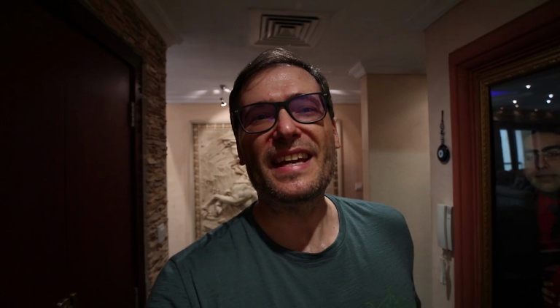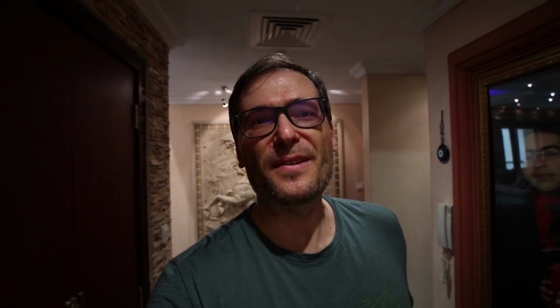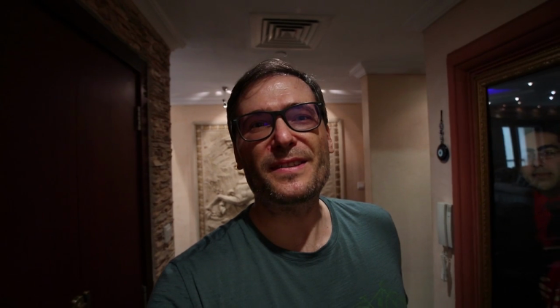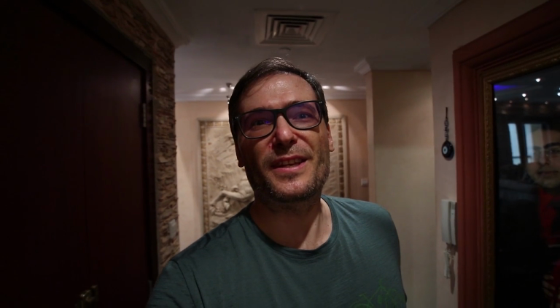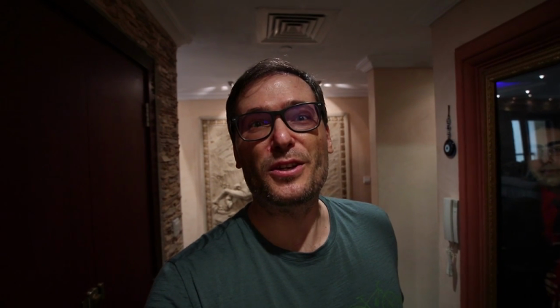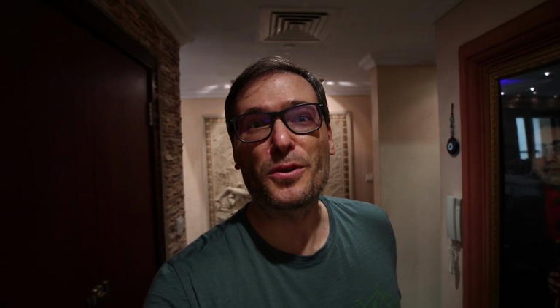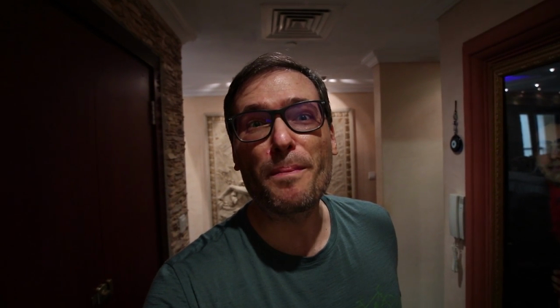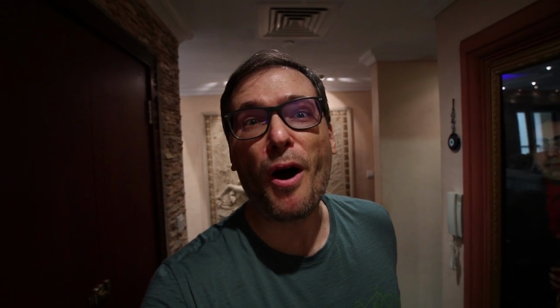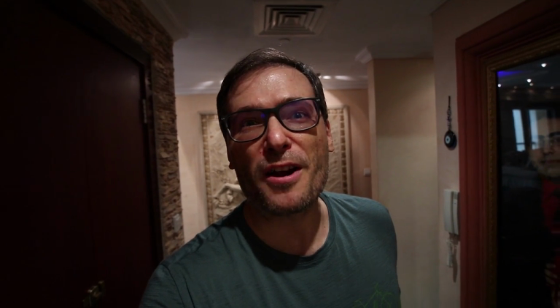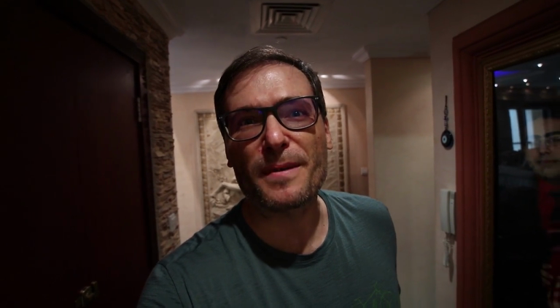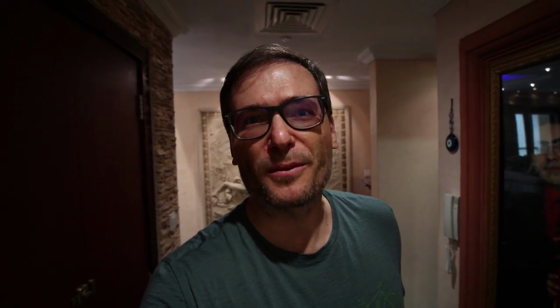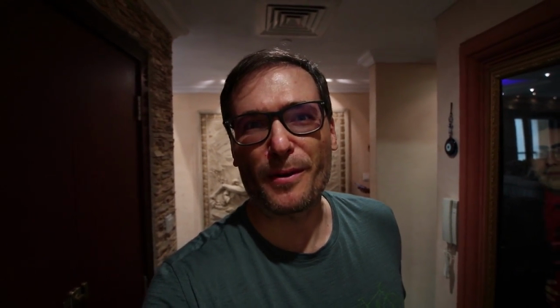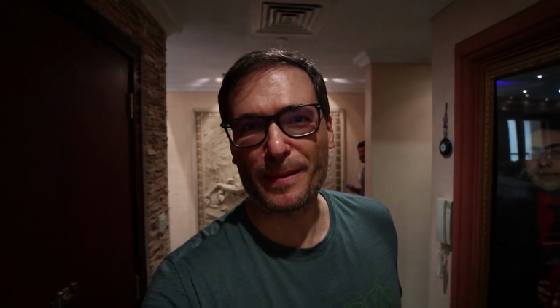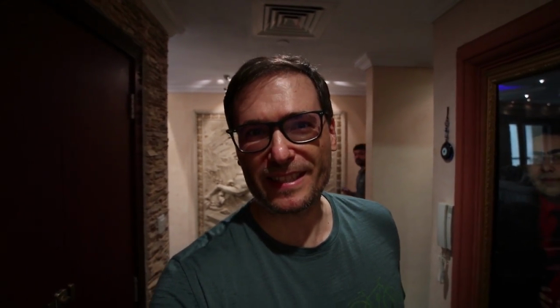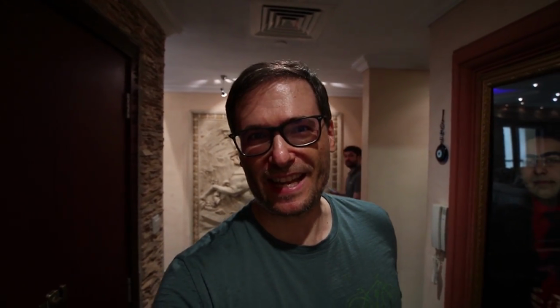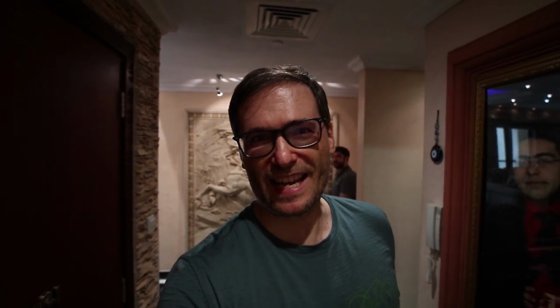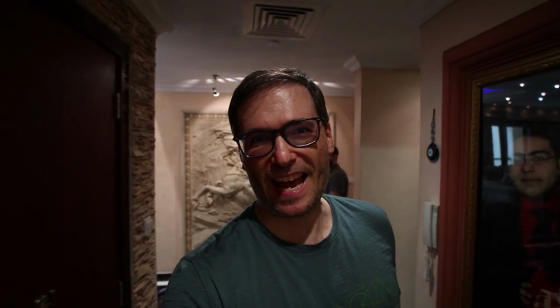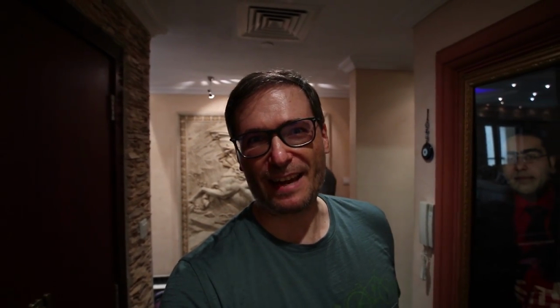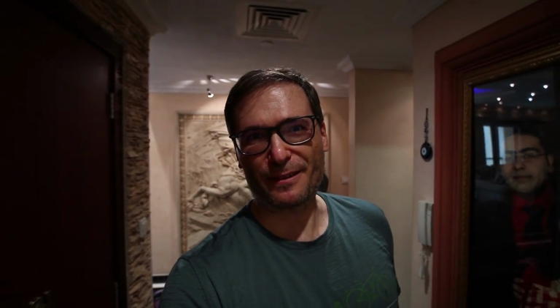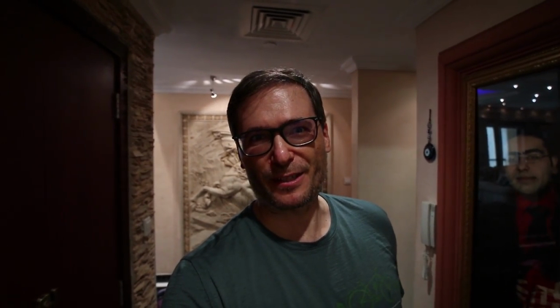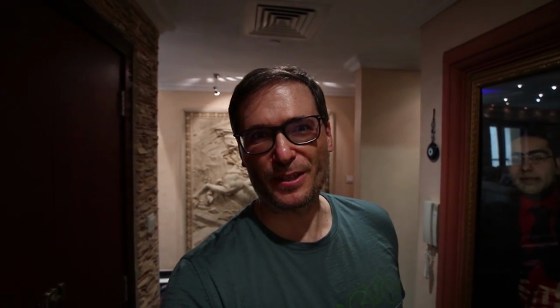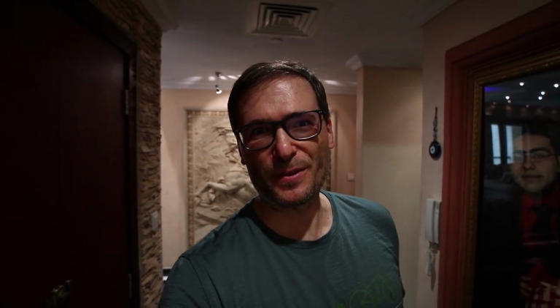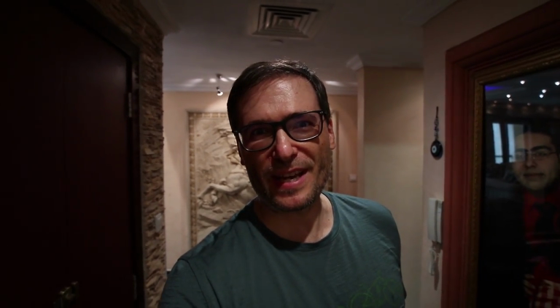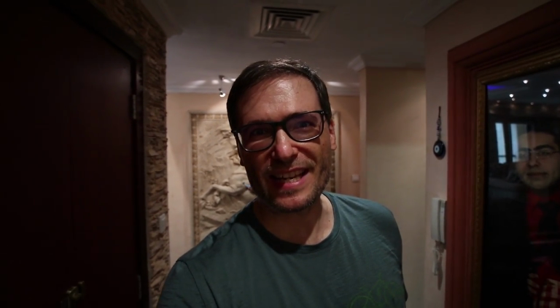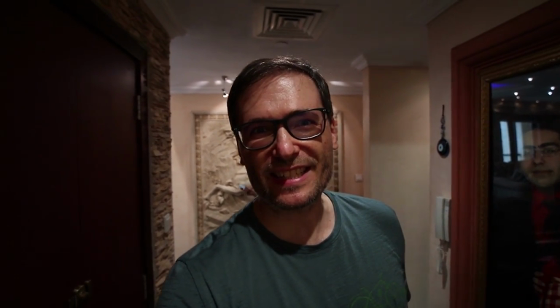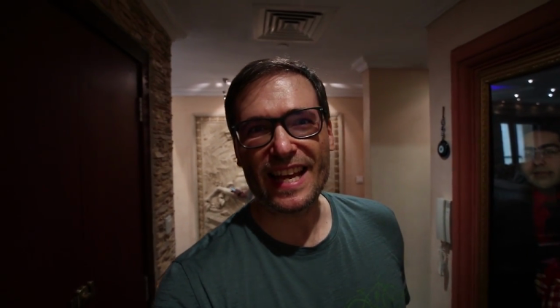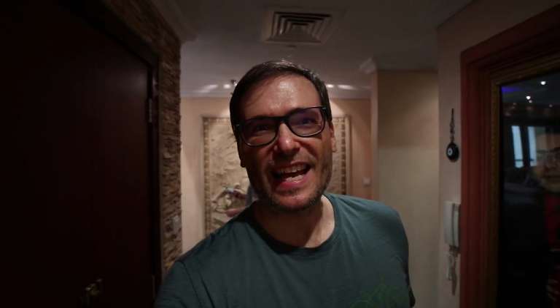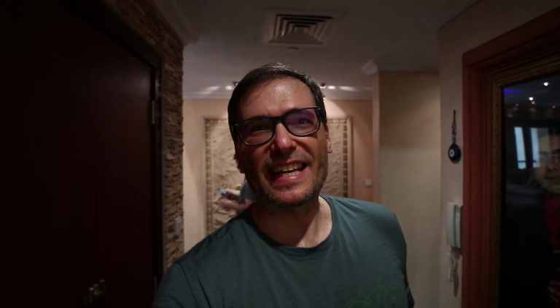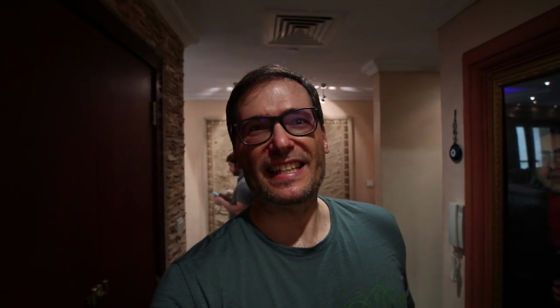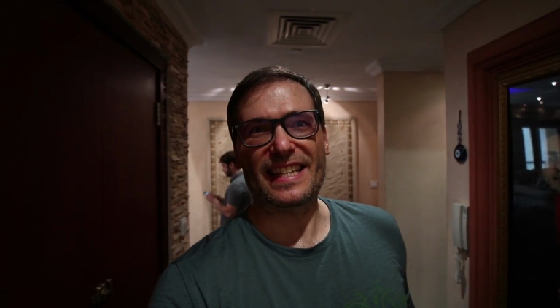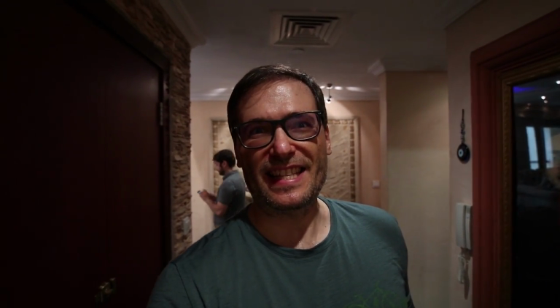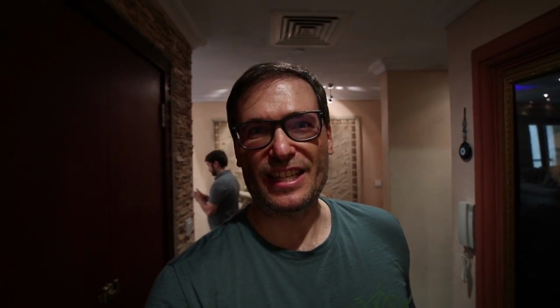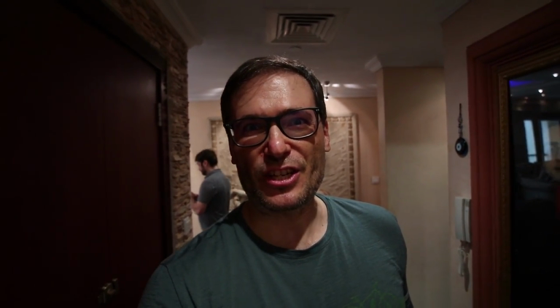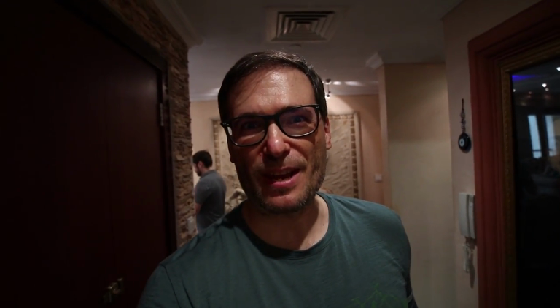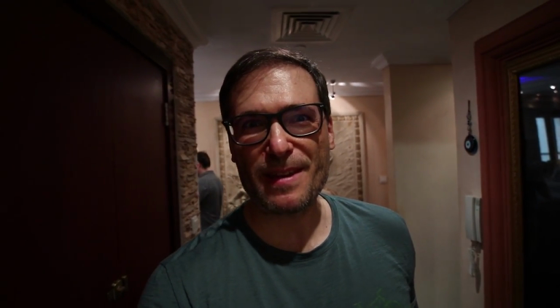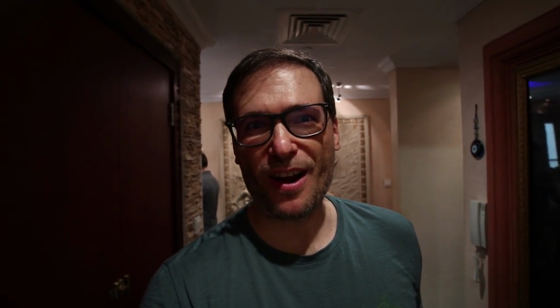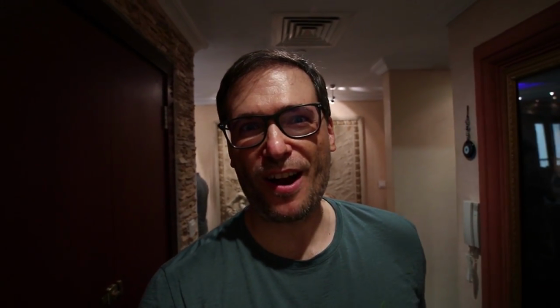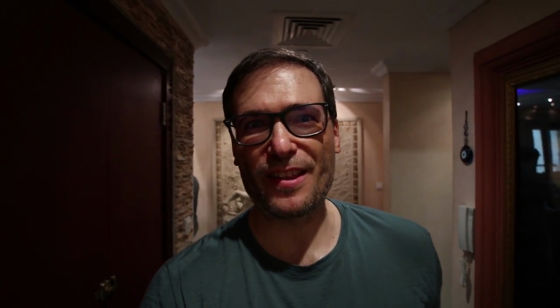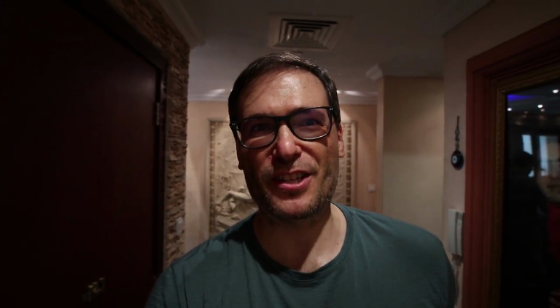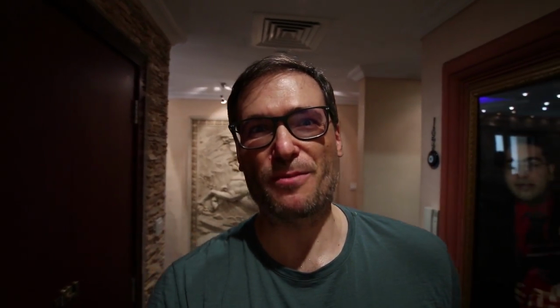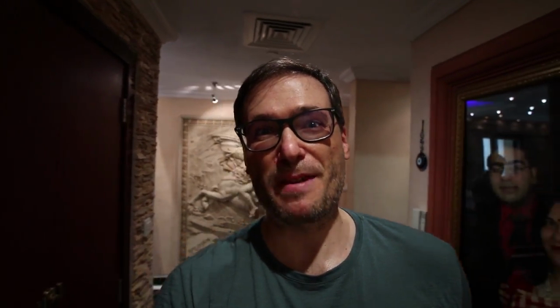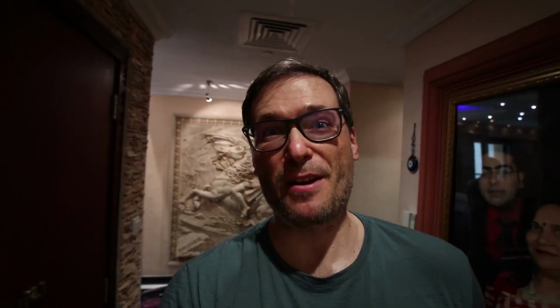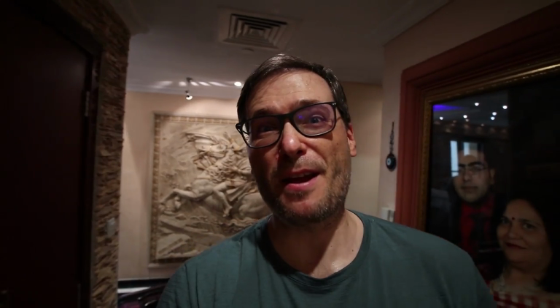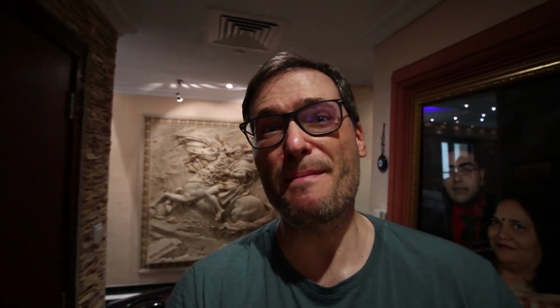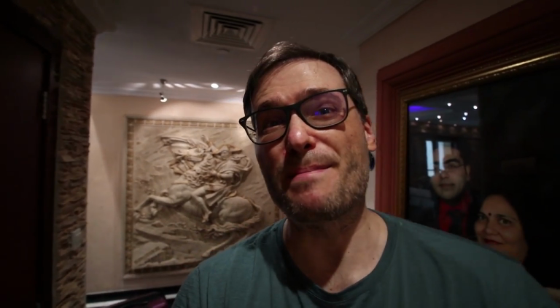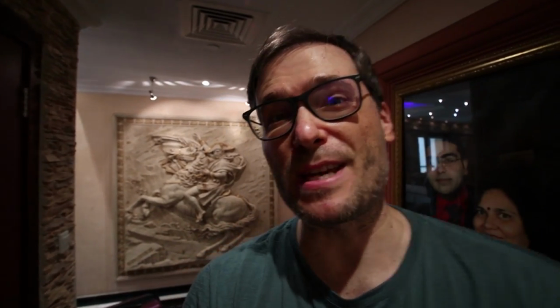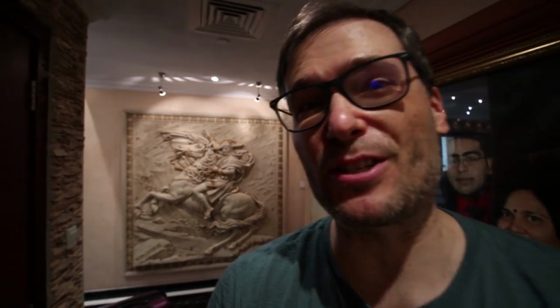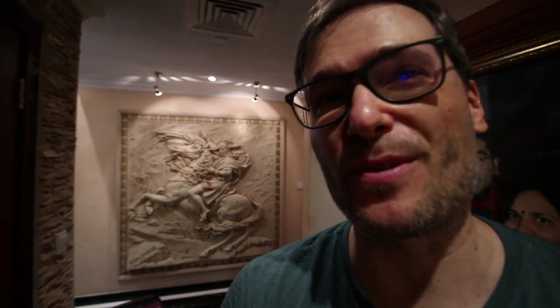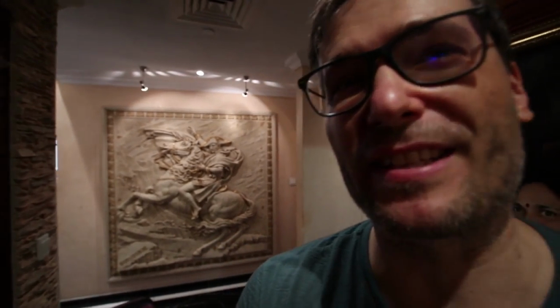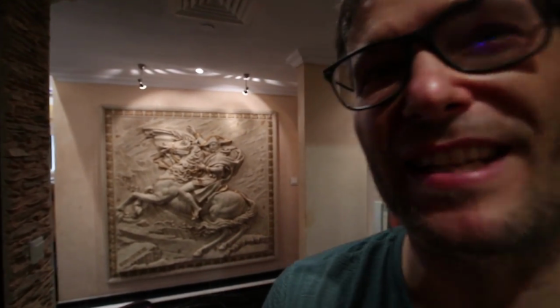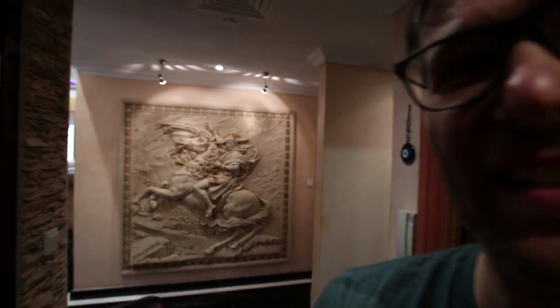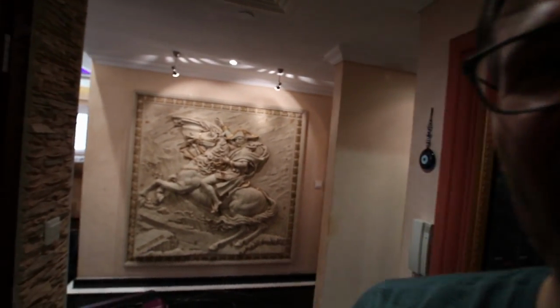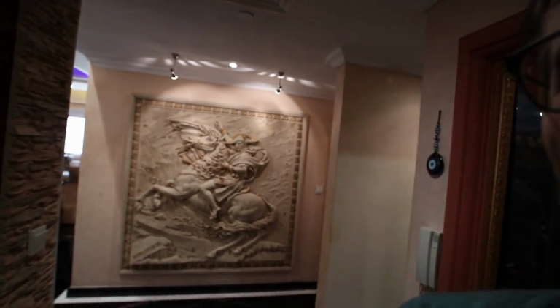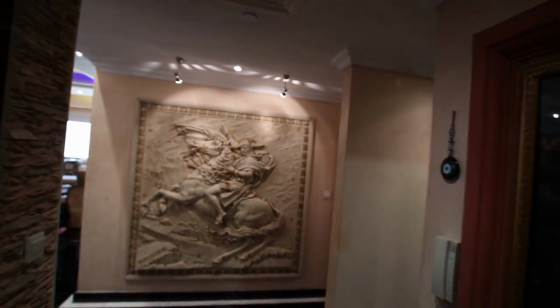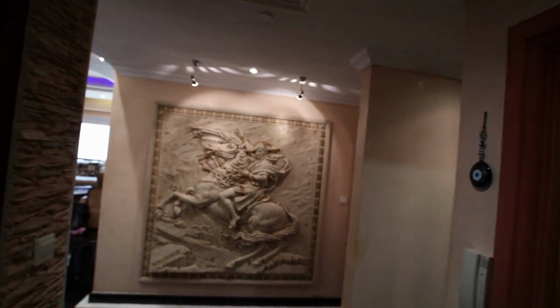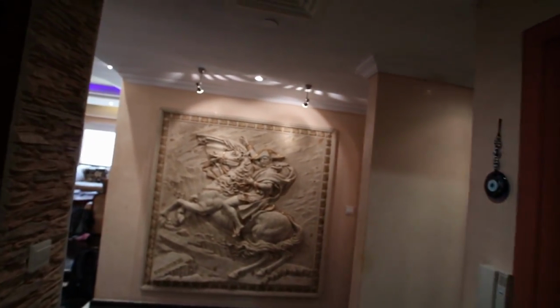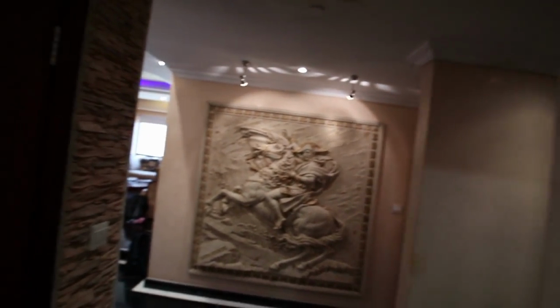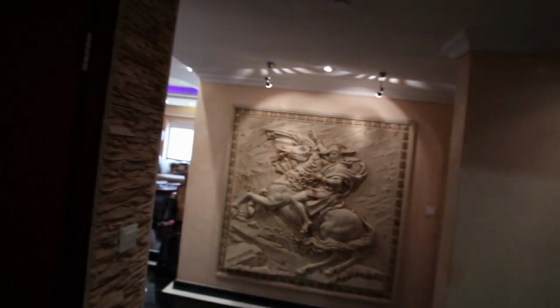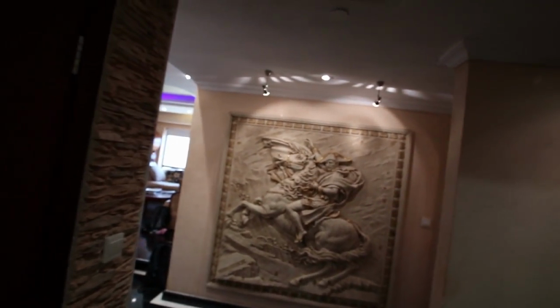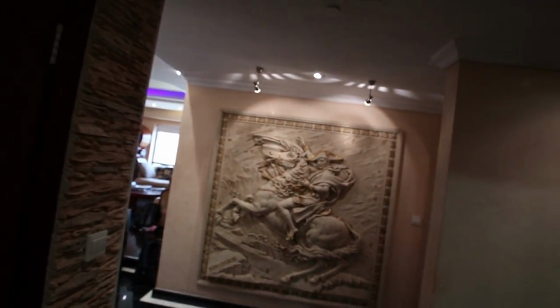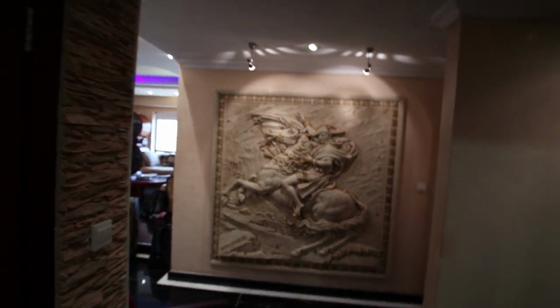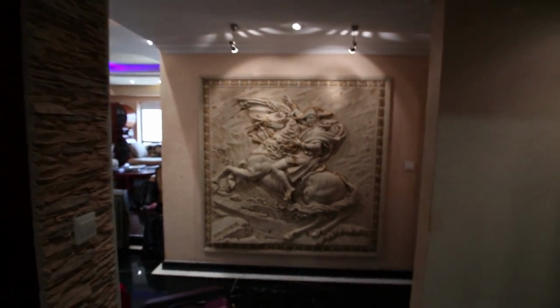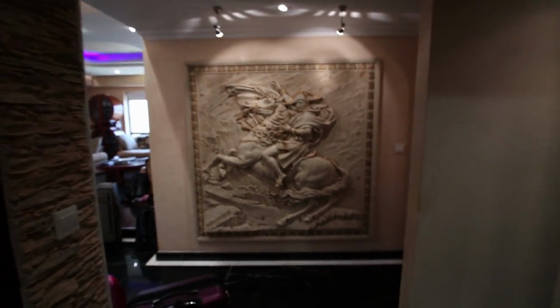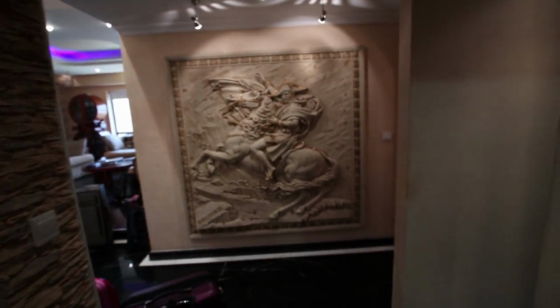Here is the new apartment we will be staying at for two weeks. It is in the JBR, the Jumeirah Beach Residences. Let me show you around.